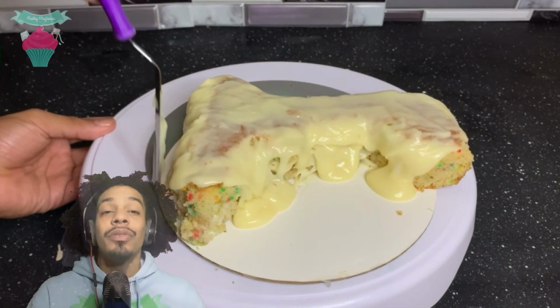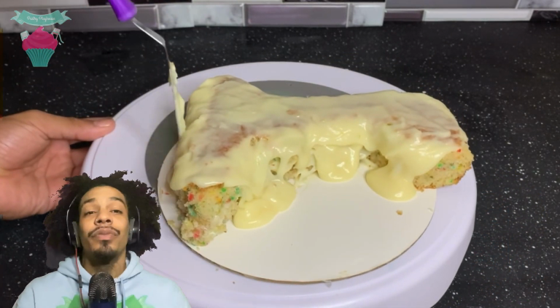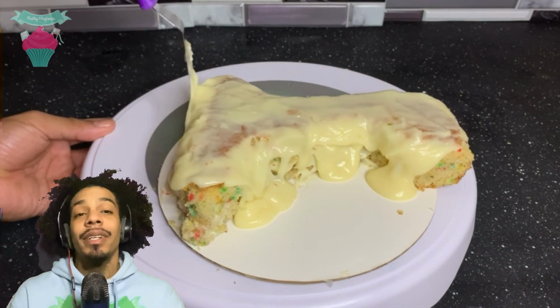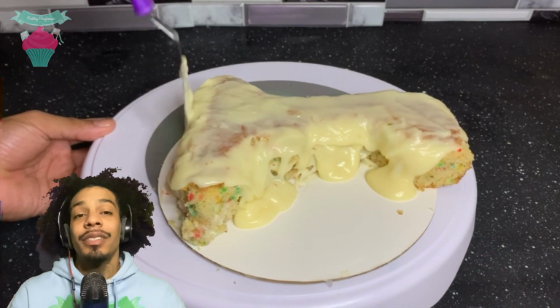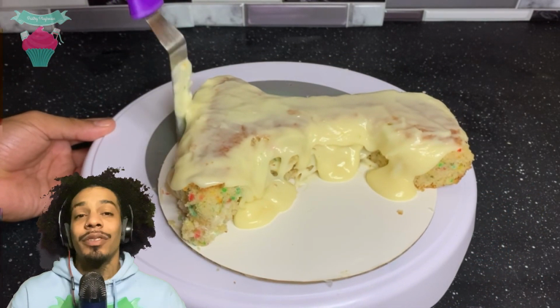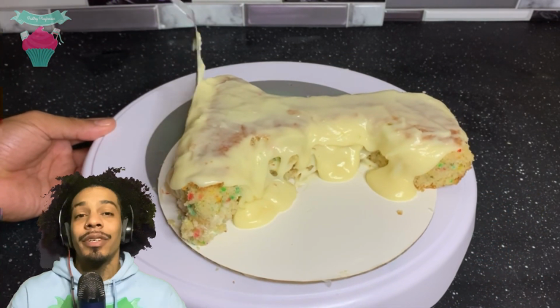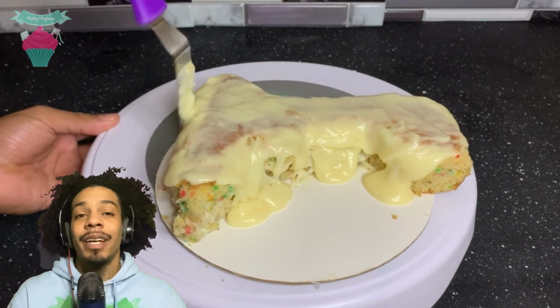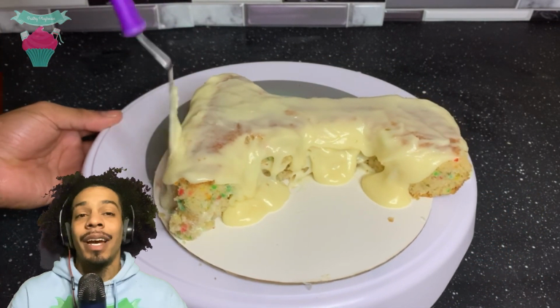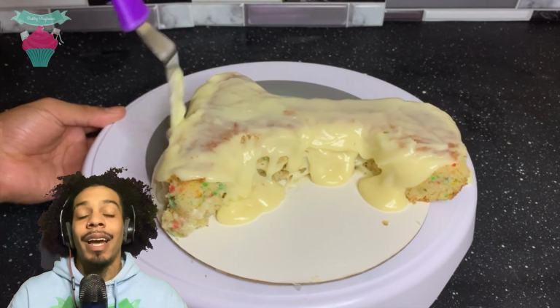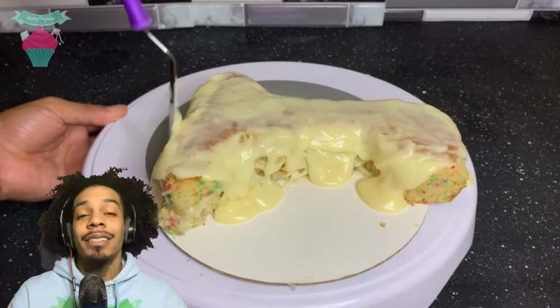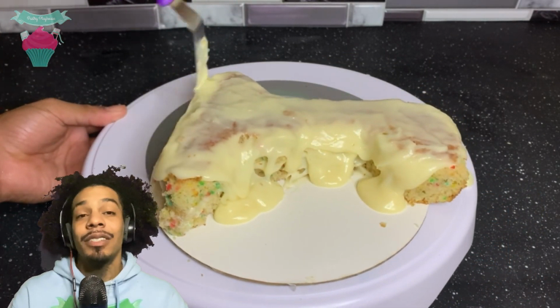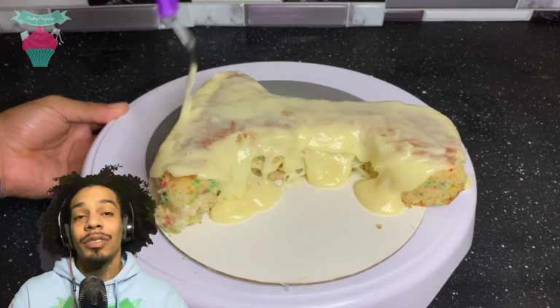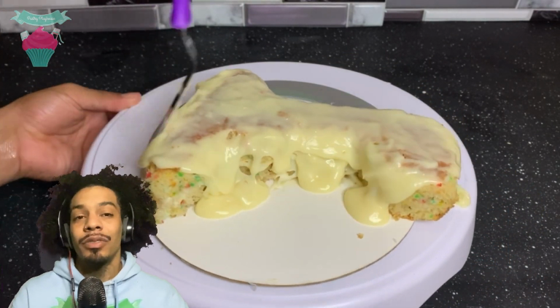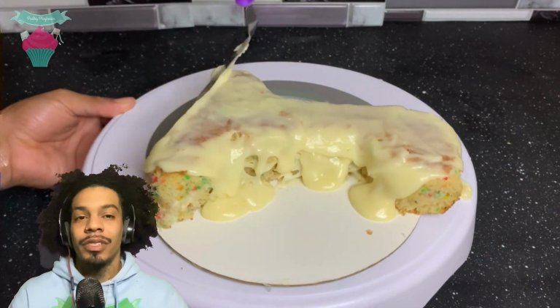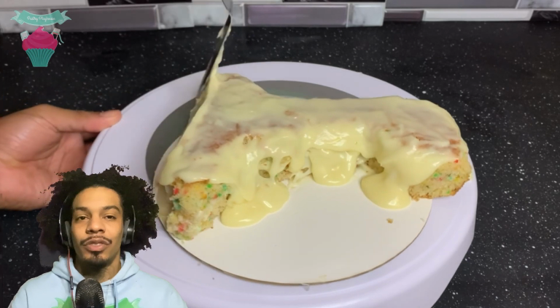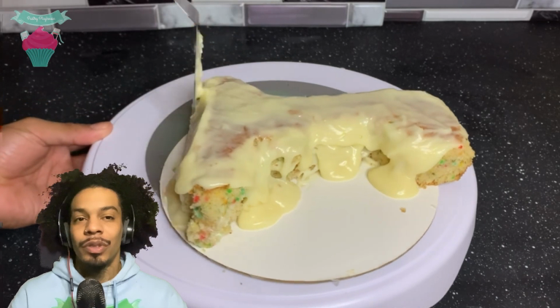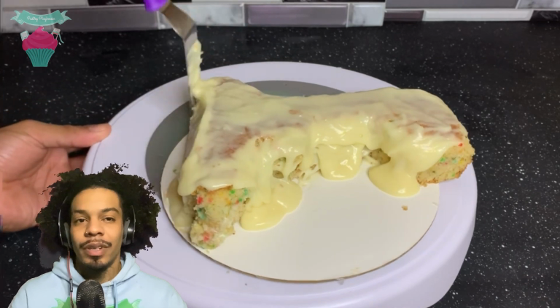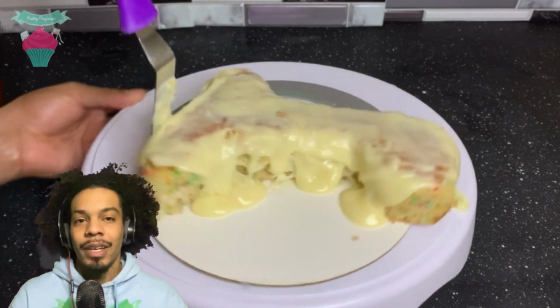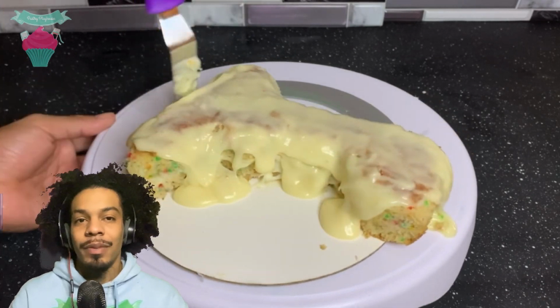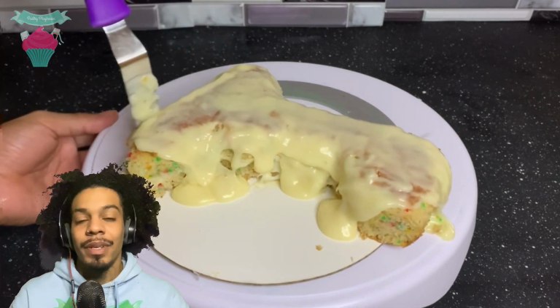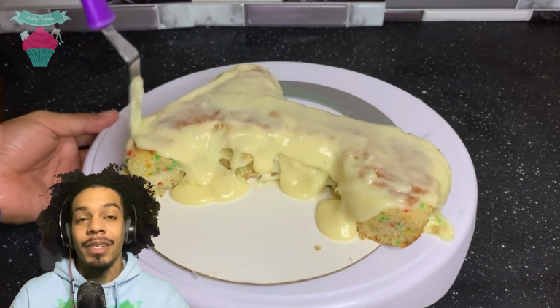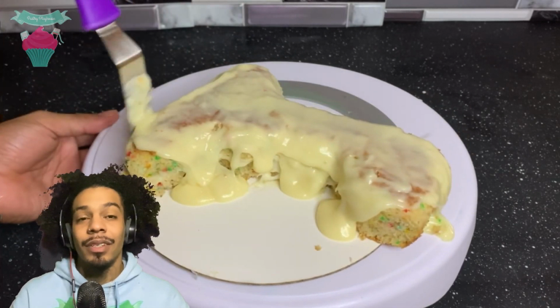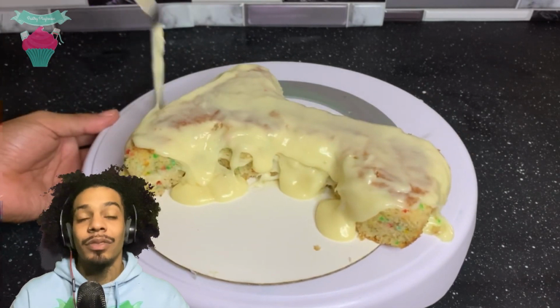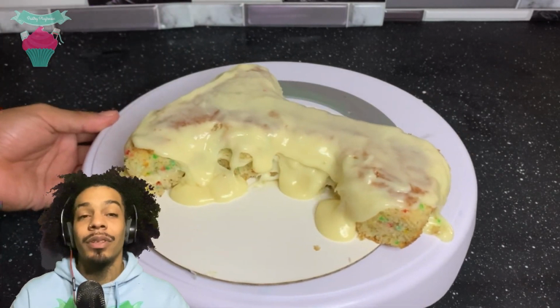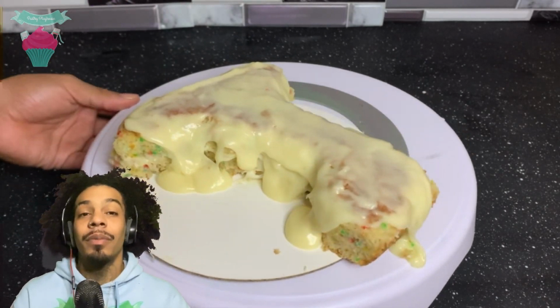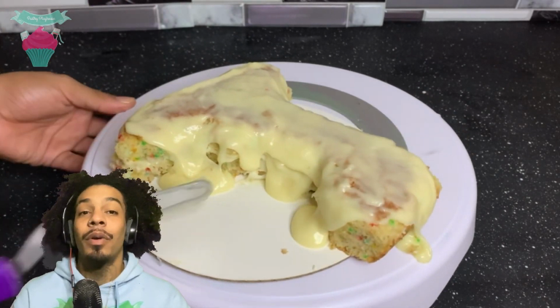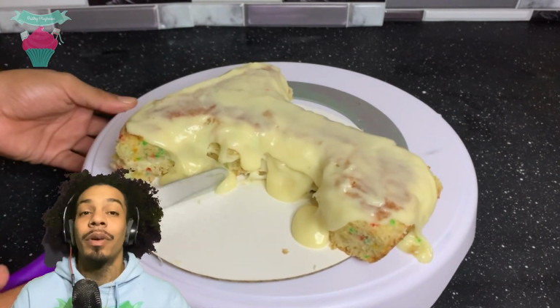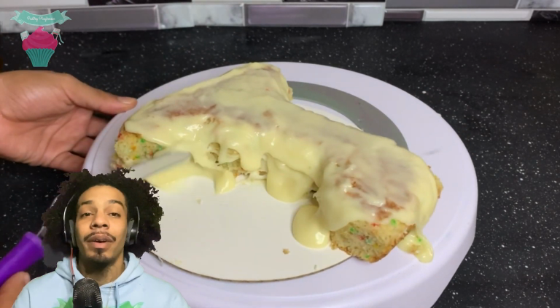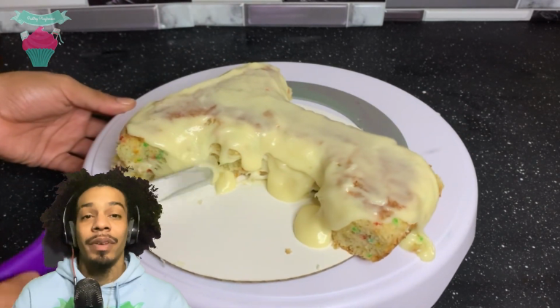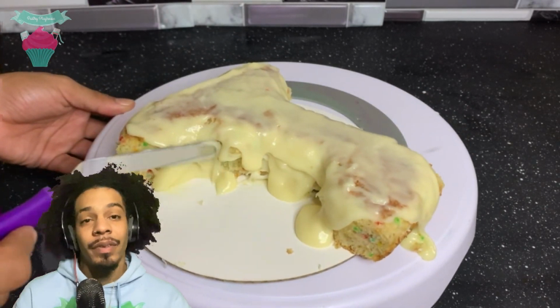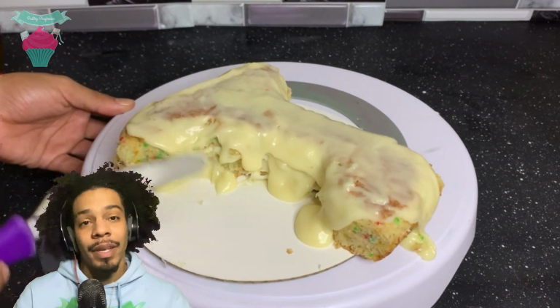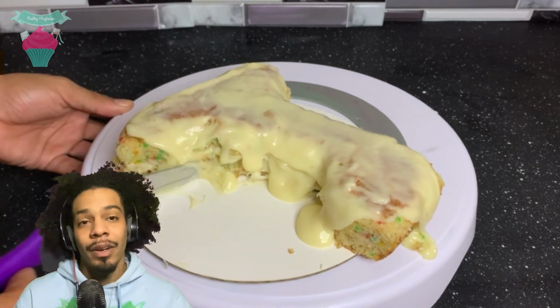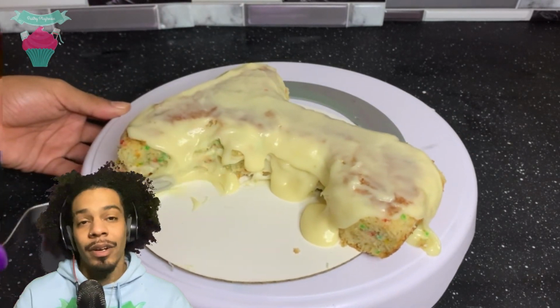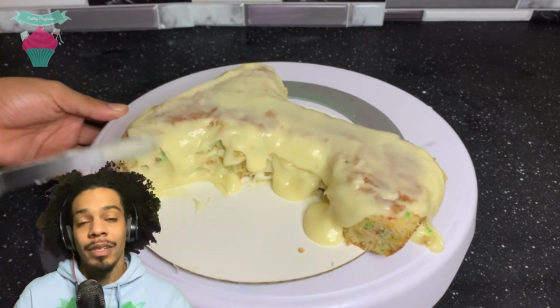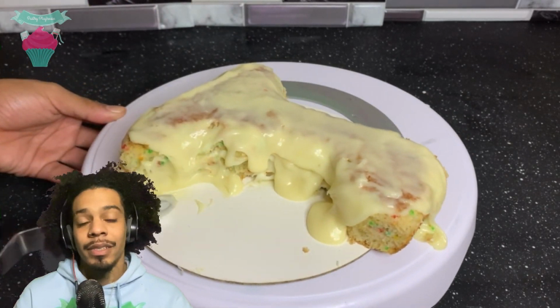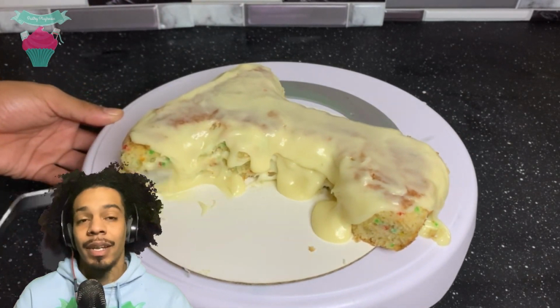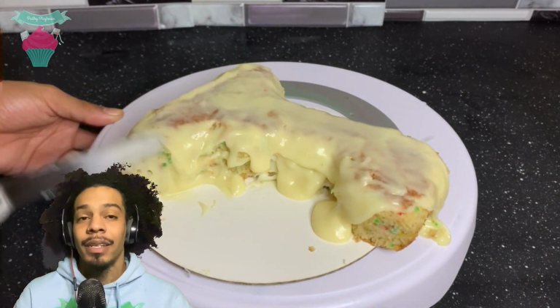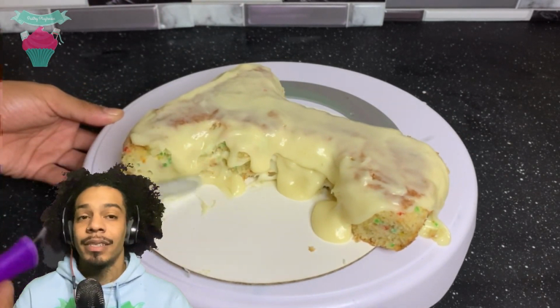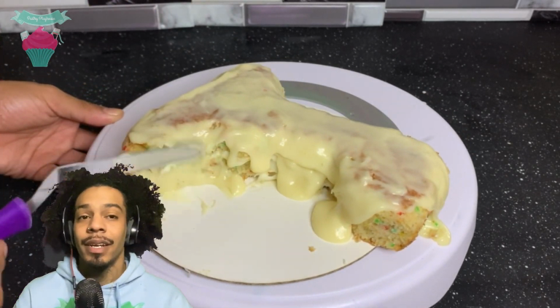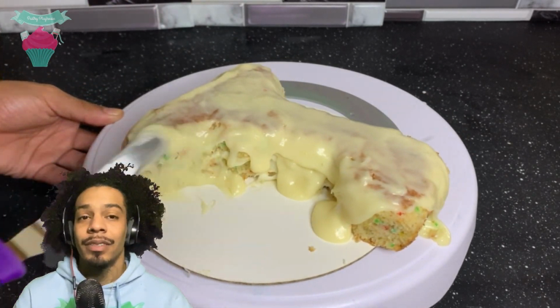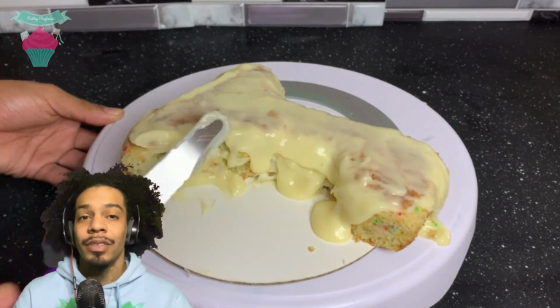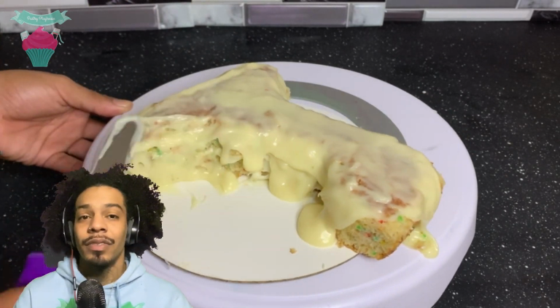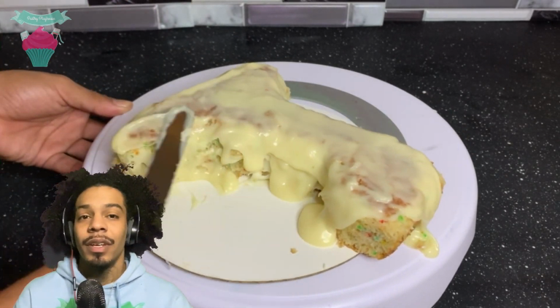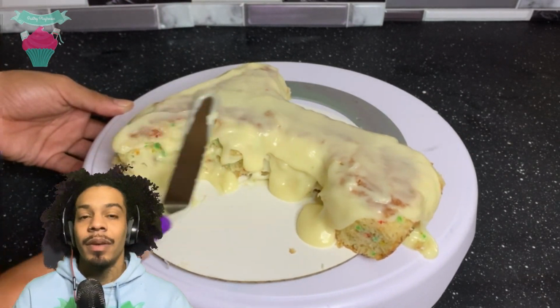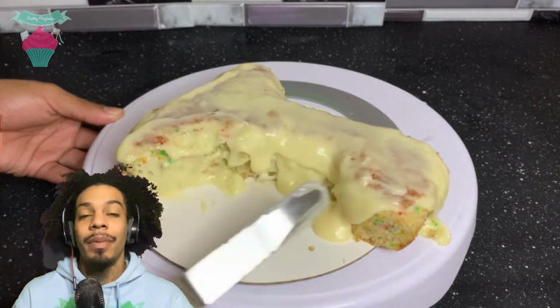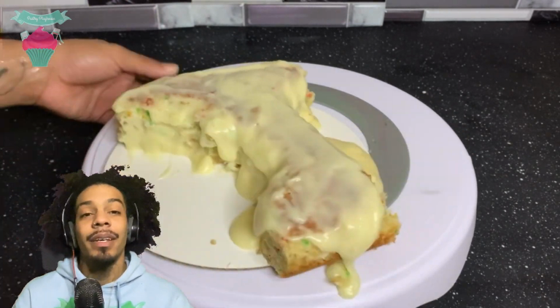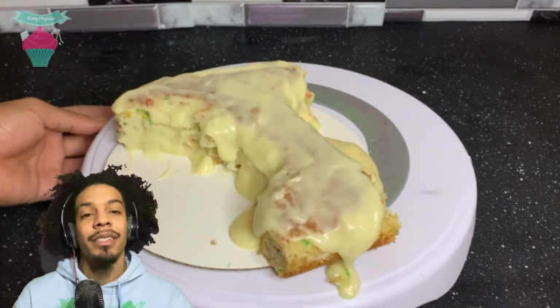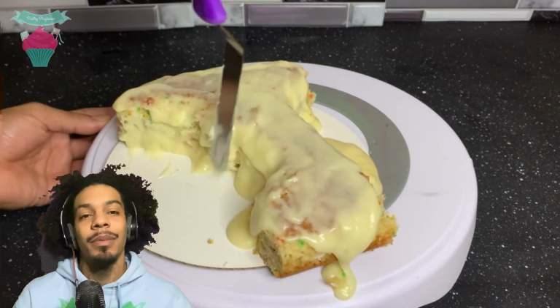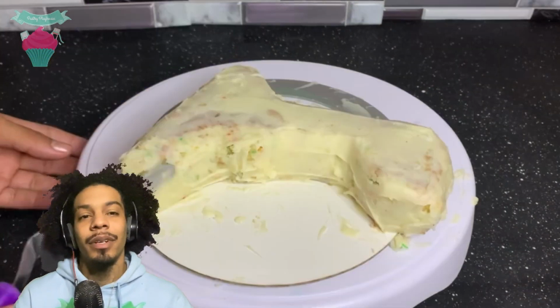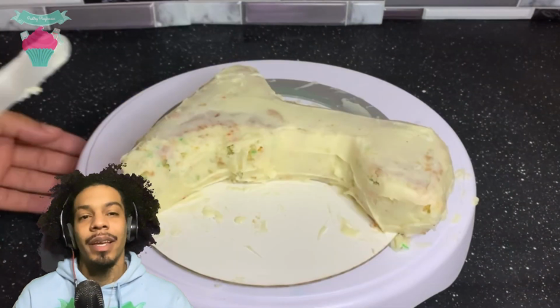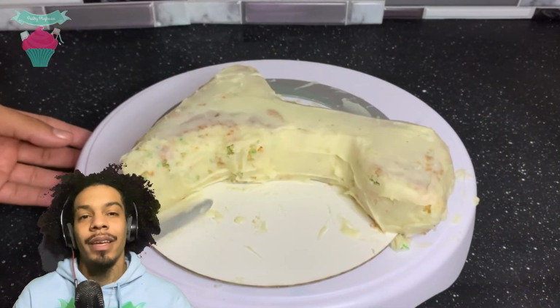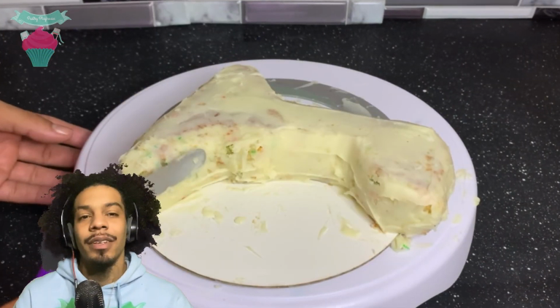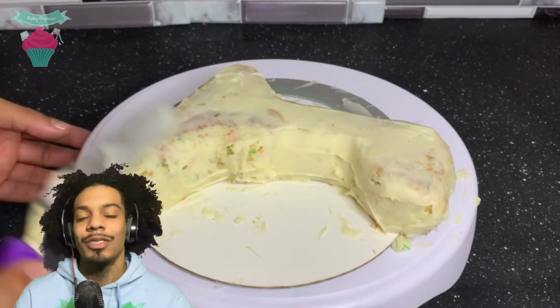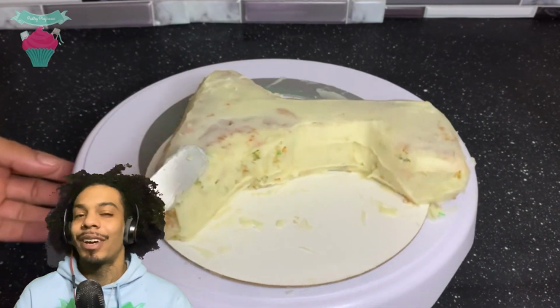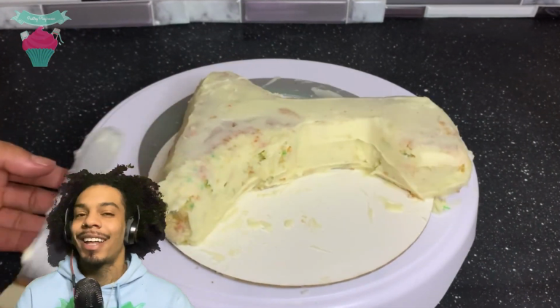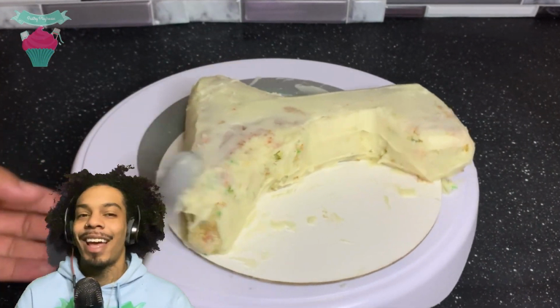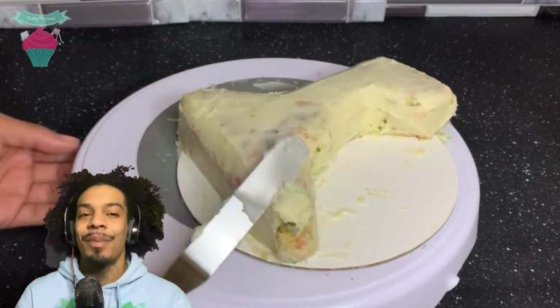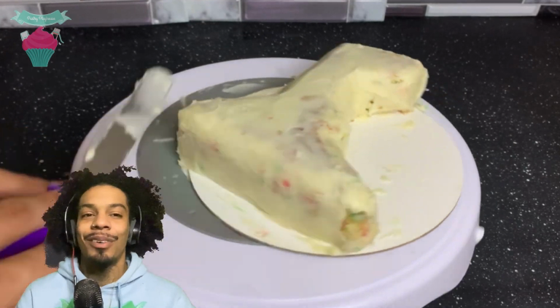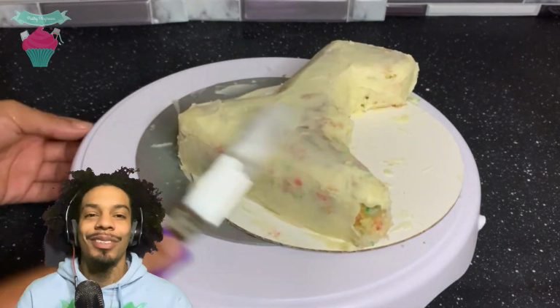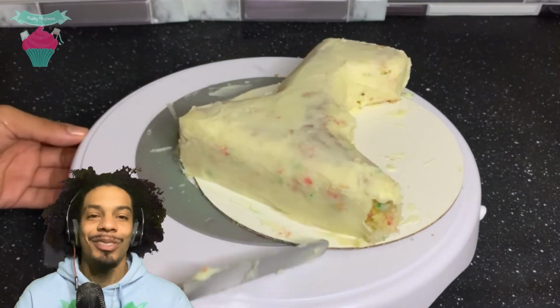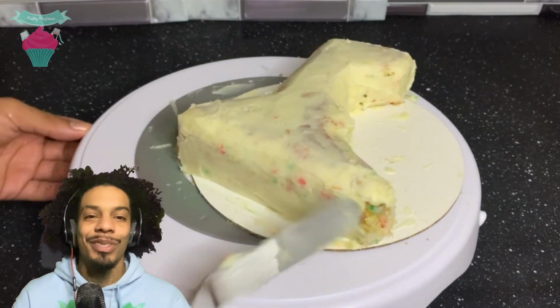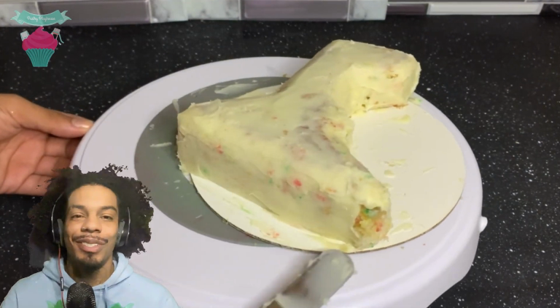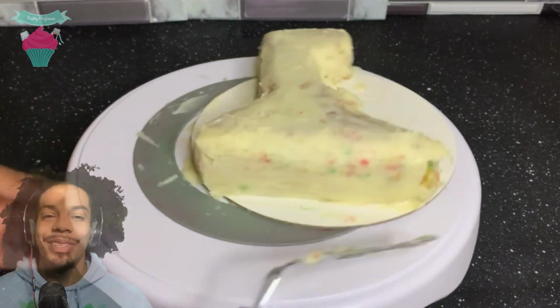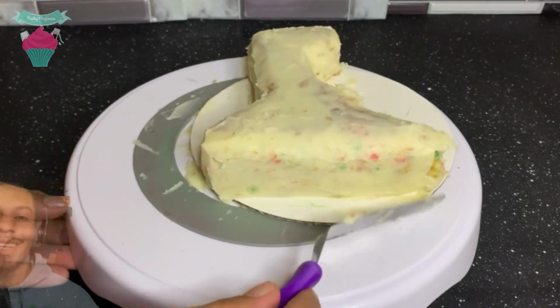So funny story — I actually chose this drill cake because I saw one of my favorite cake artists, Natalie Sidesworth, make a similar cake. So I had to add my own little twist to it.